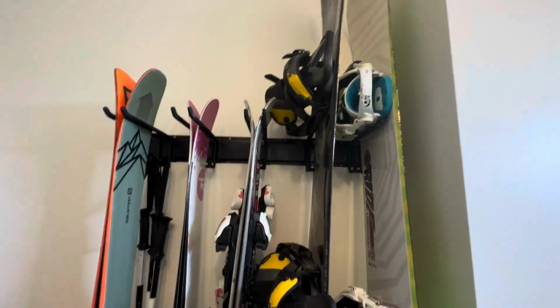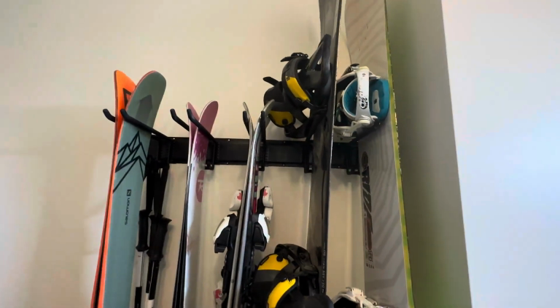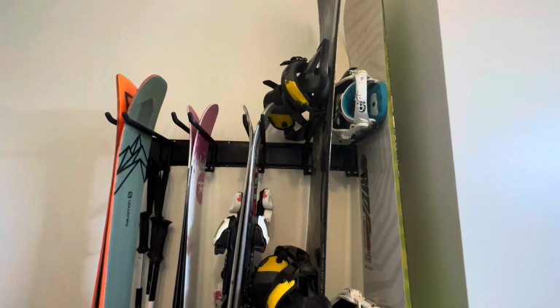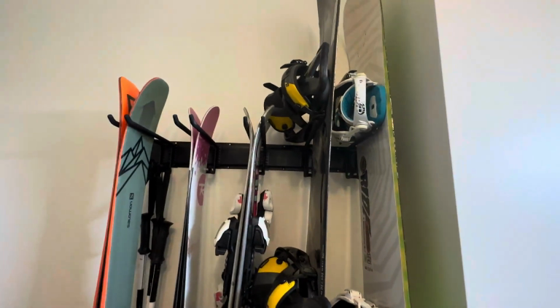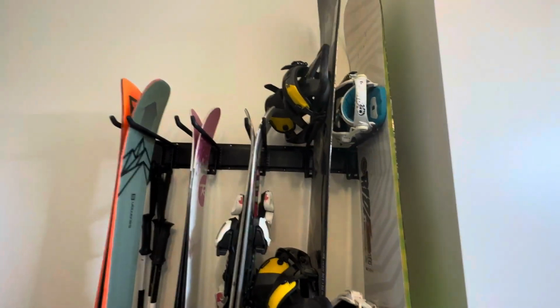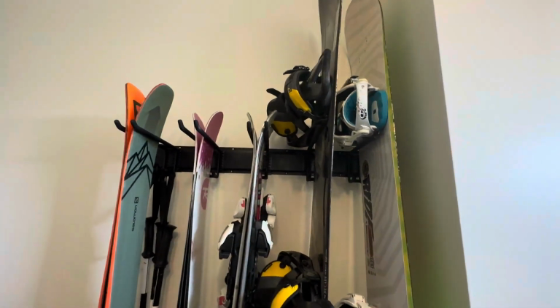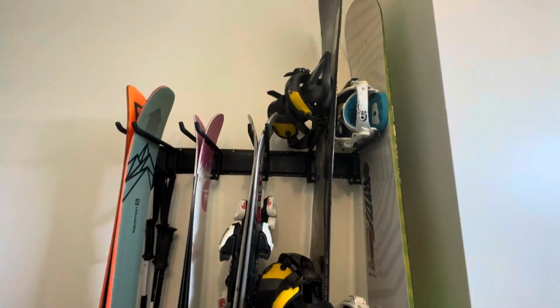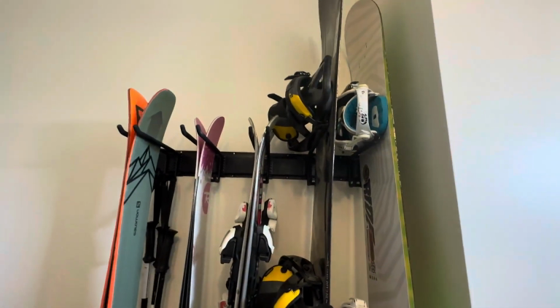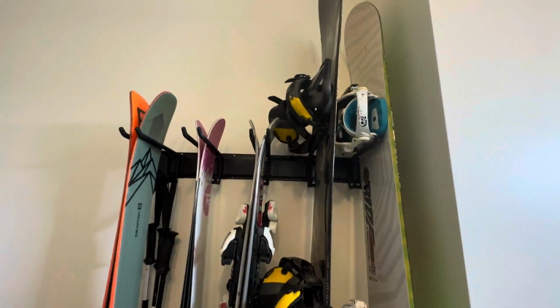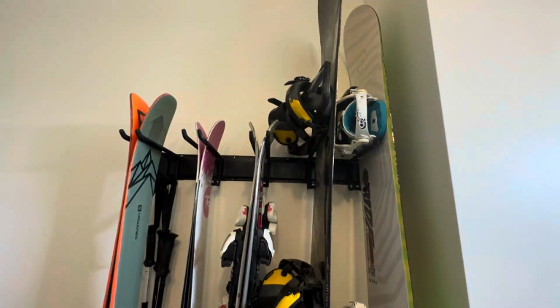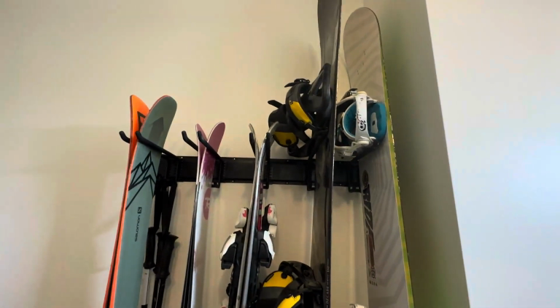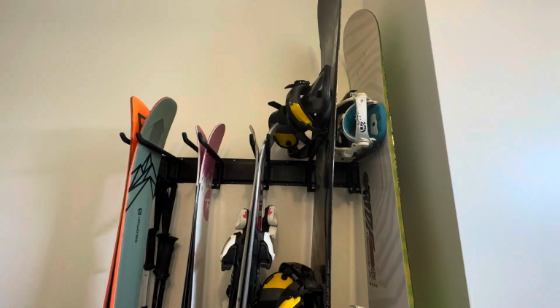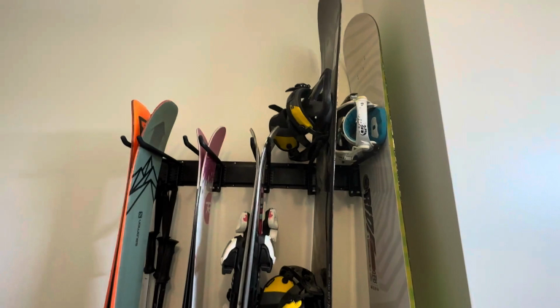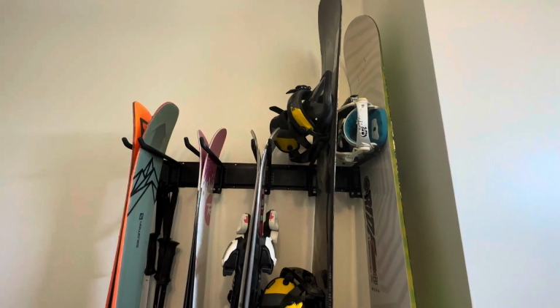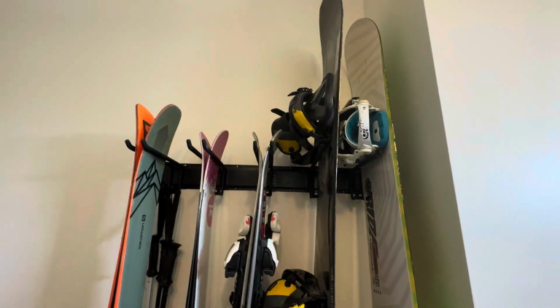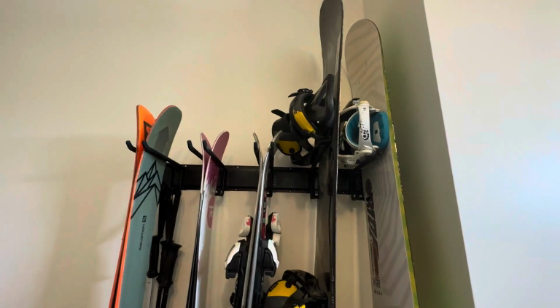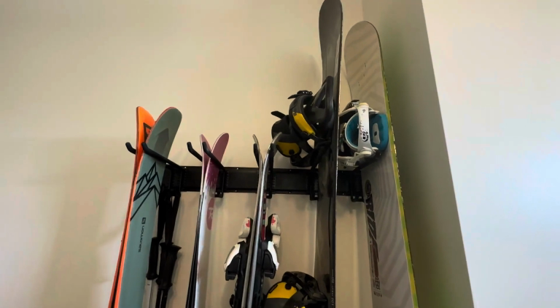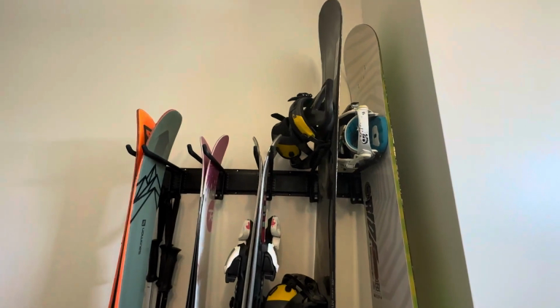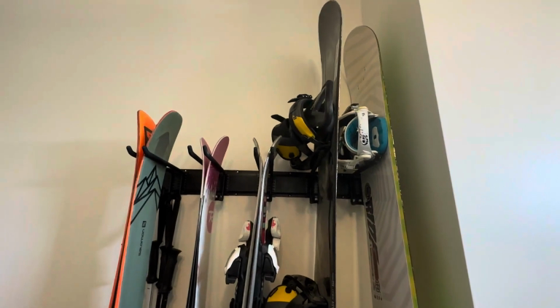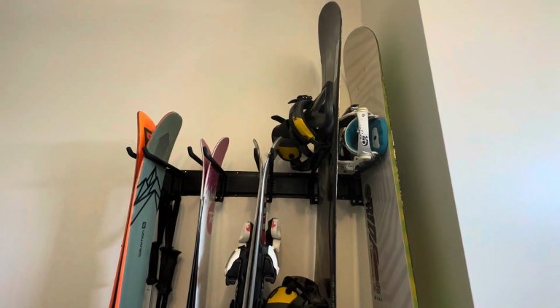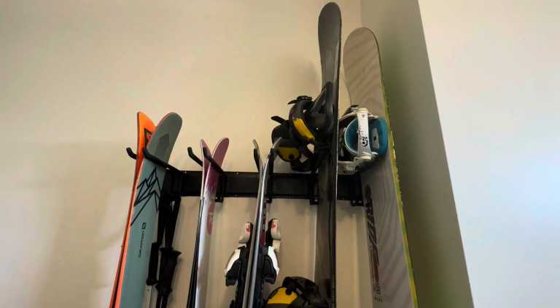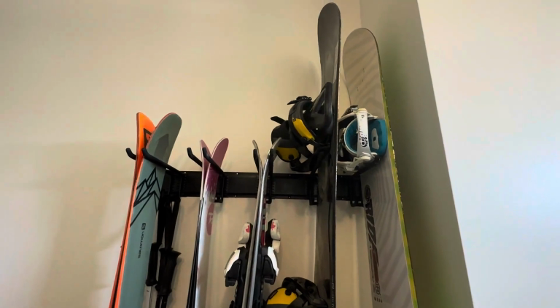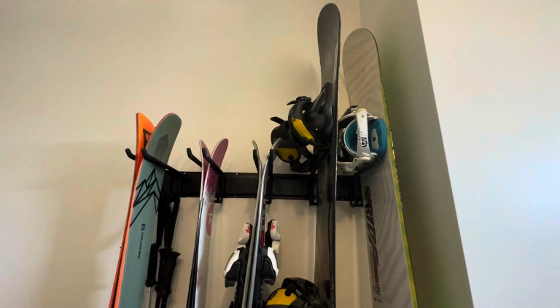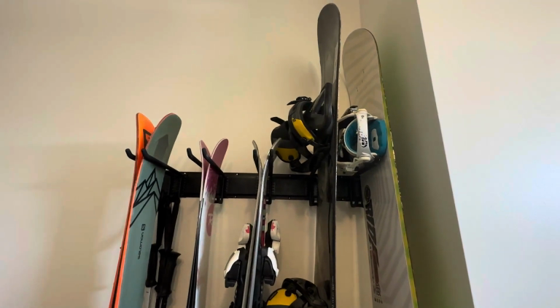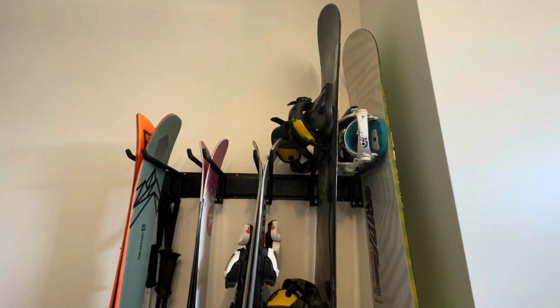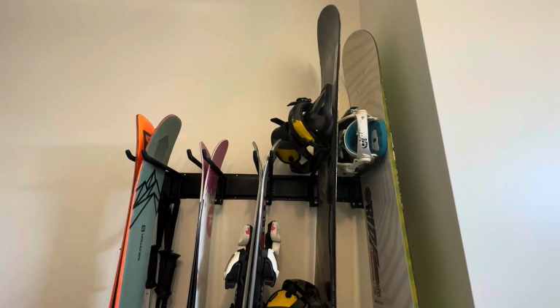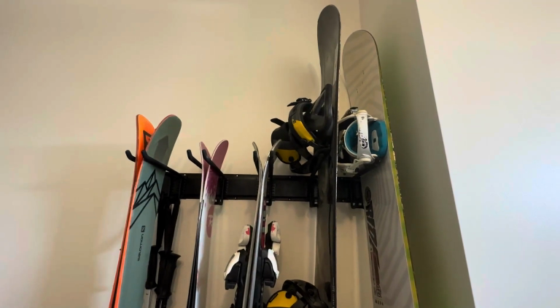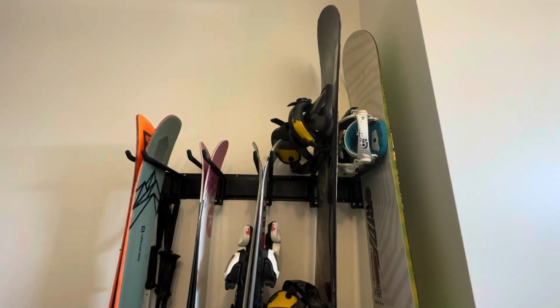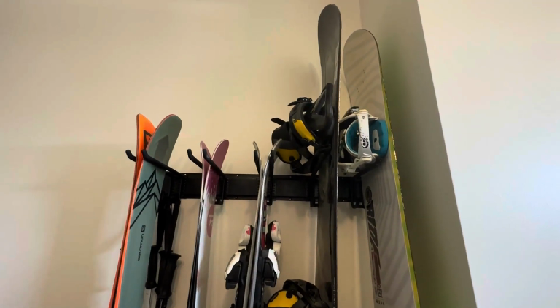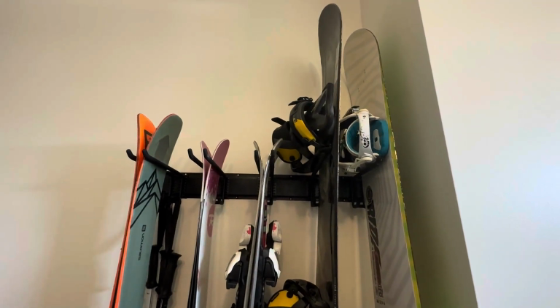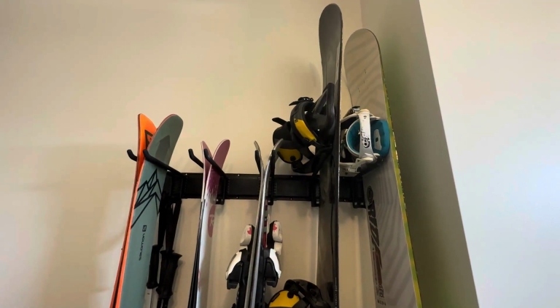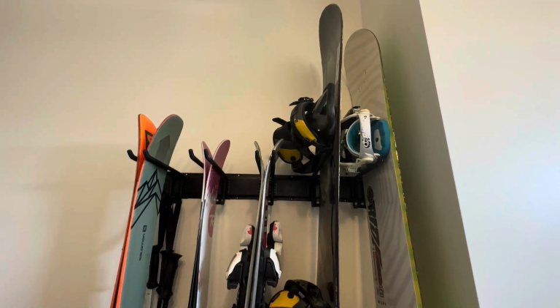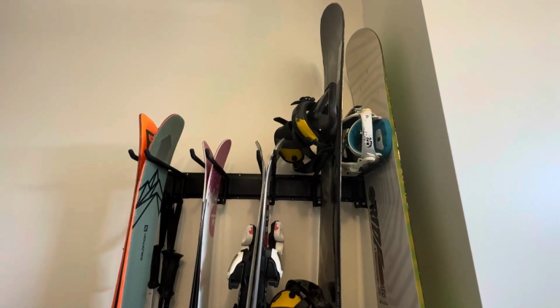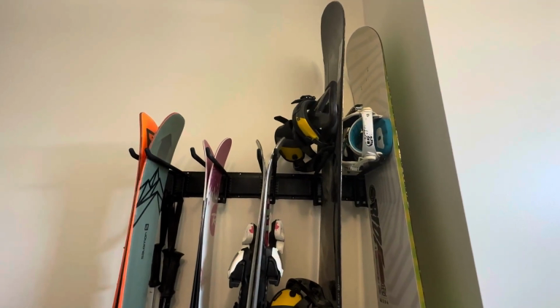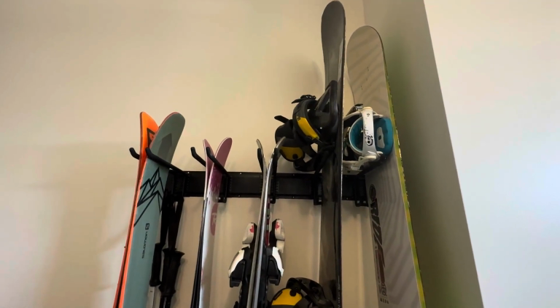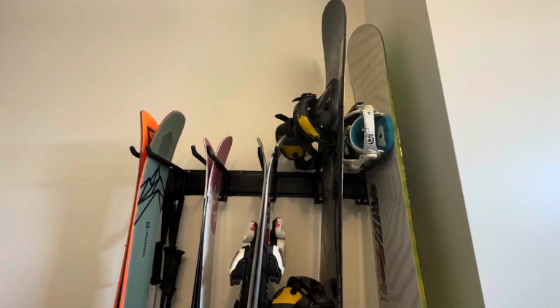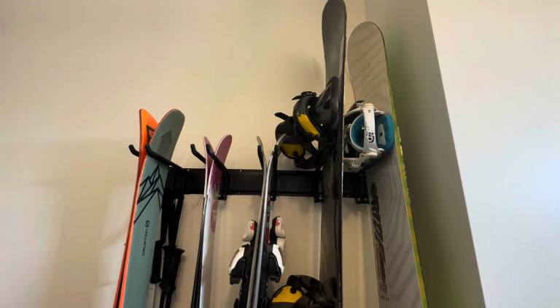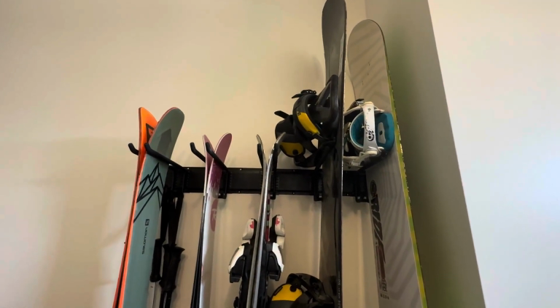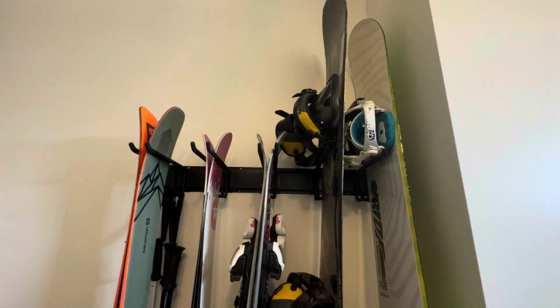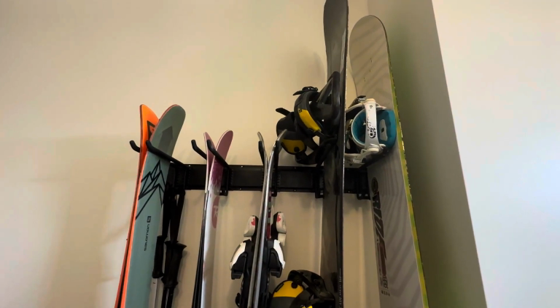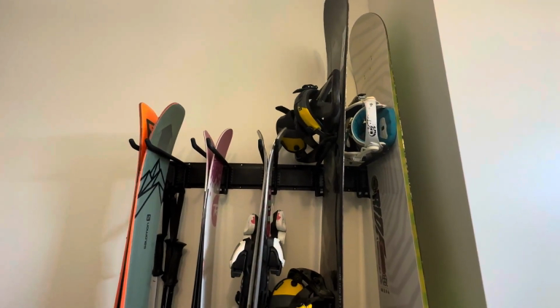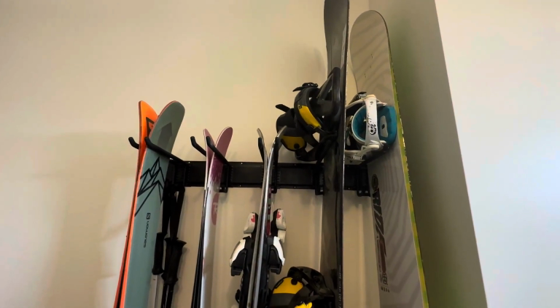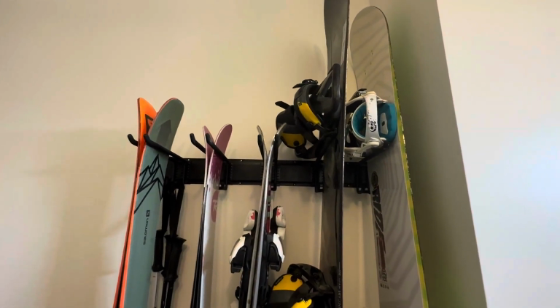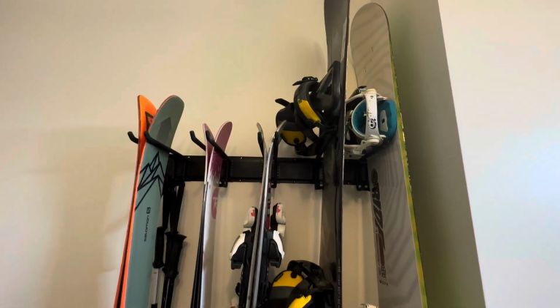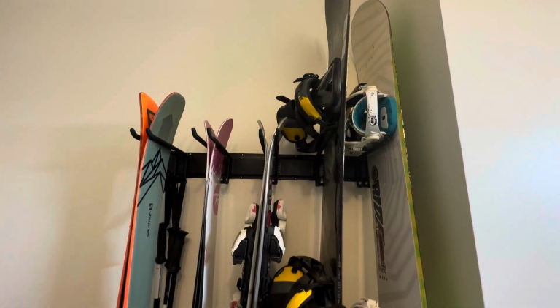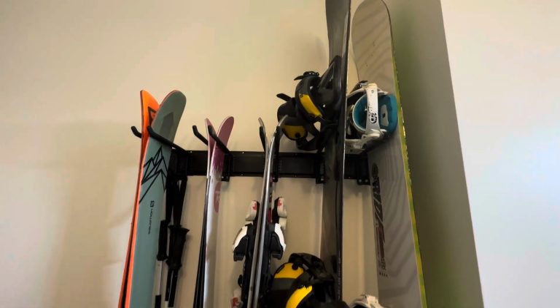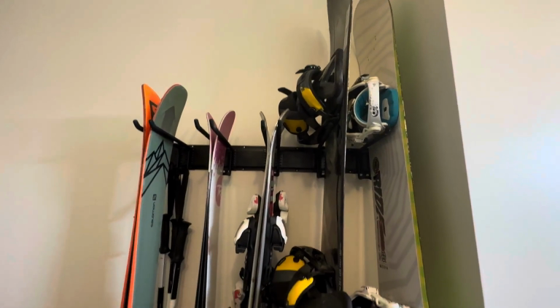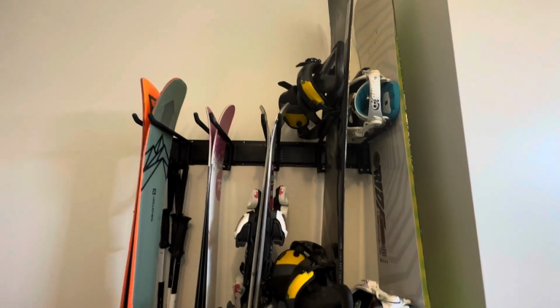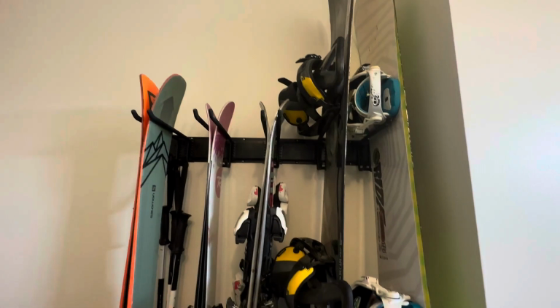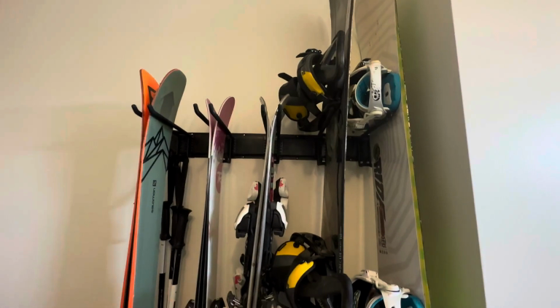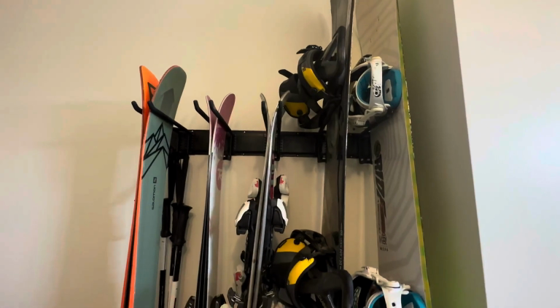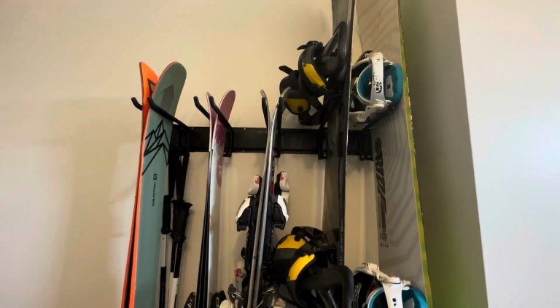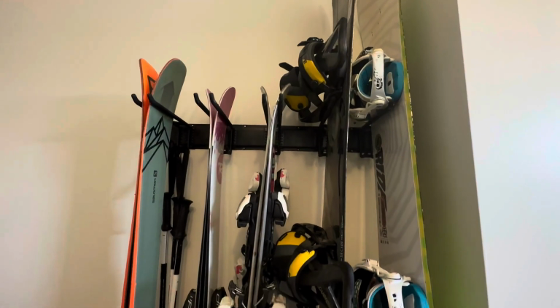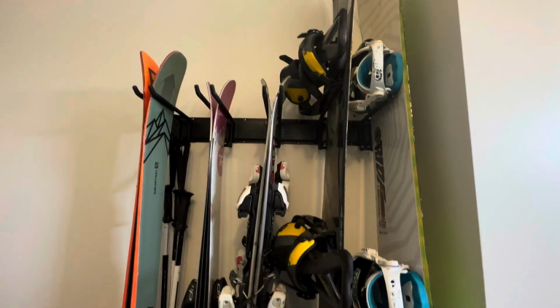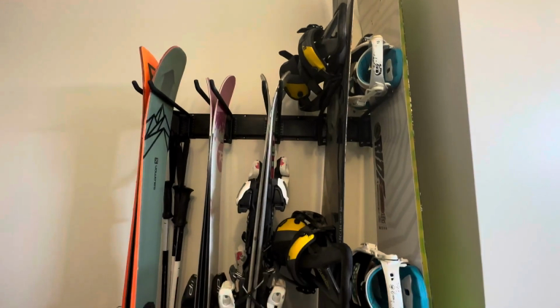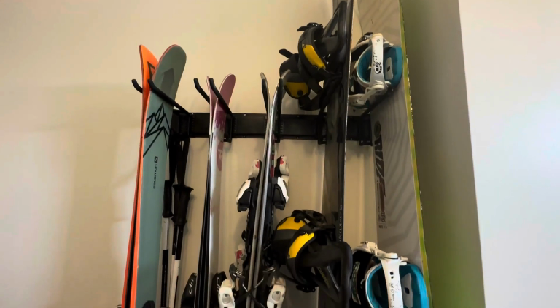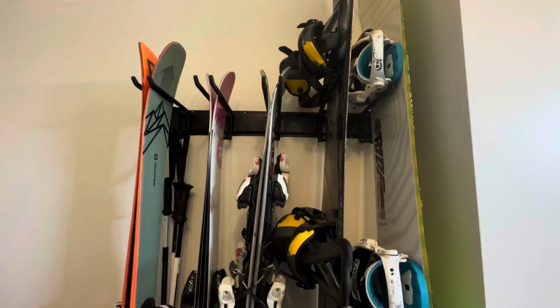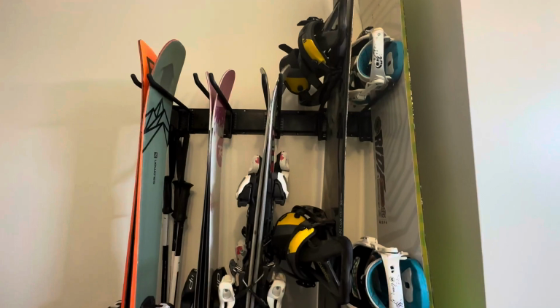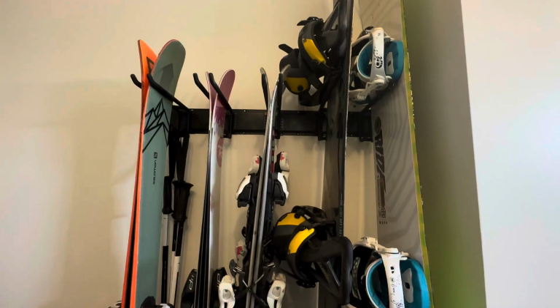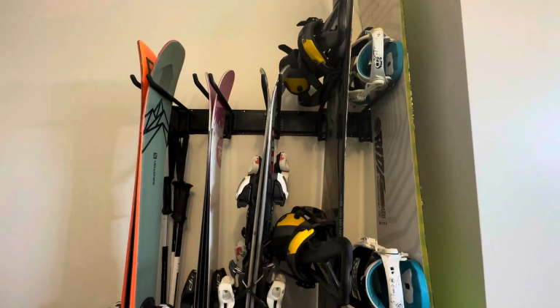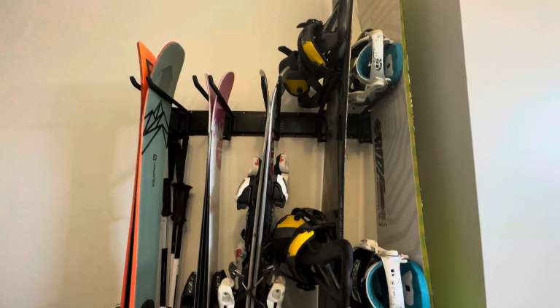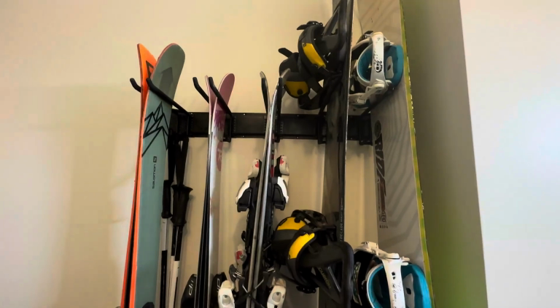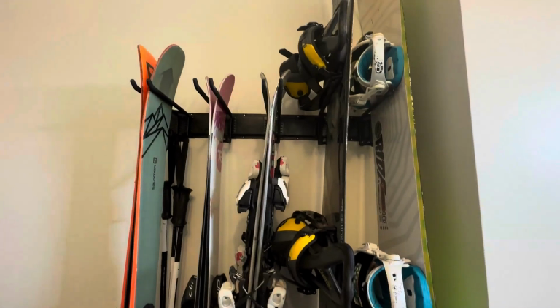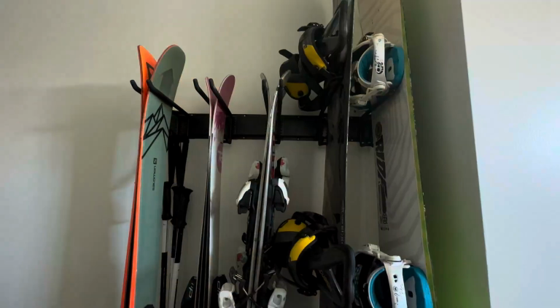This took literally five minutes to put up, and I would definitely recommend this as part of your organization setup for your garage.